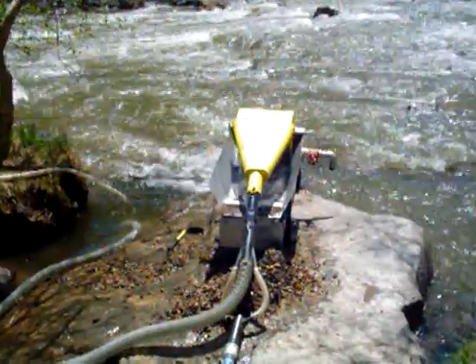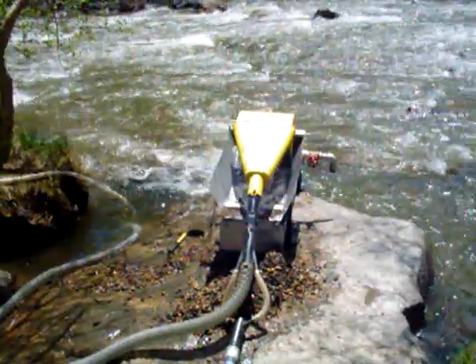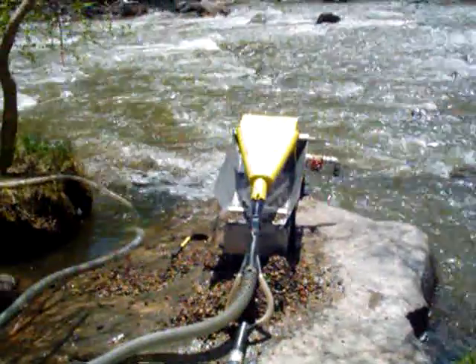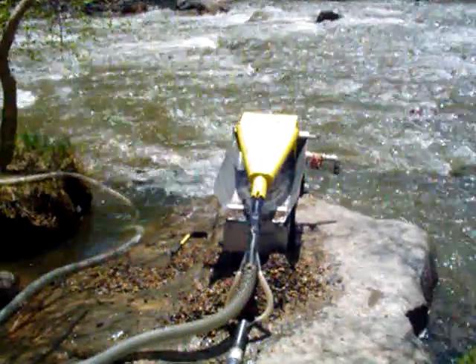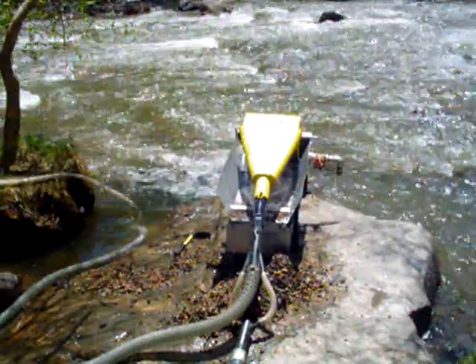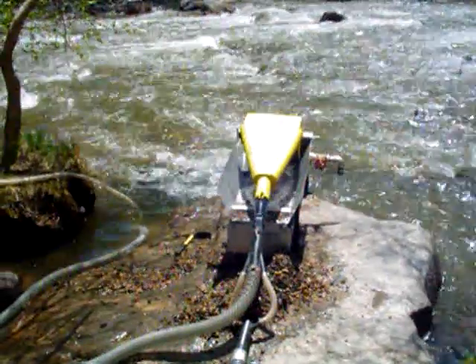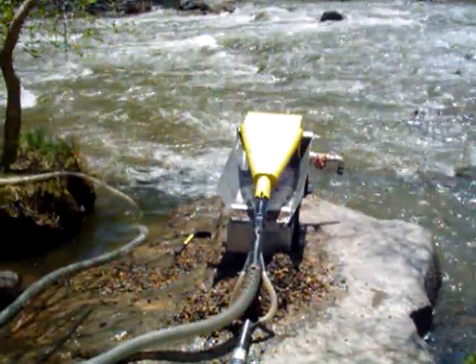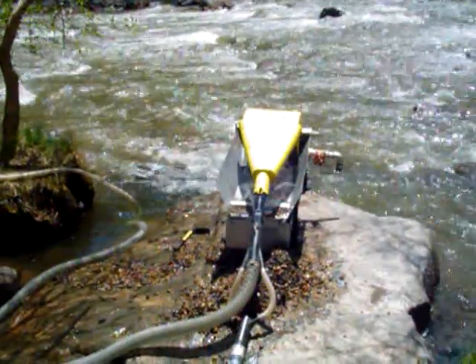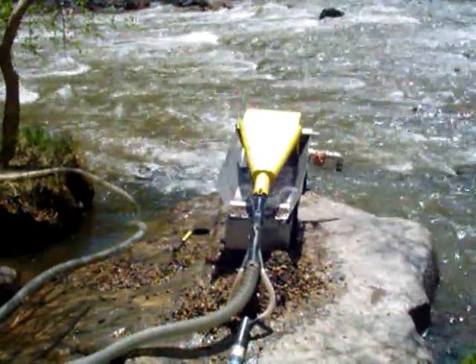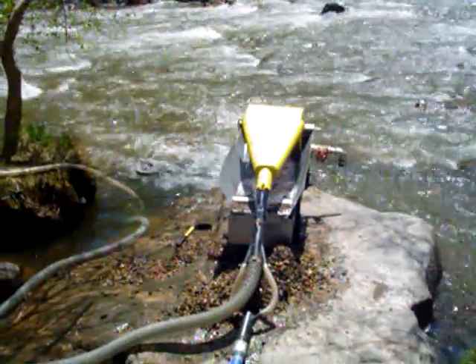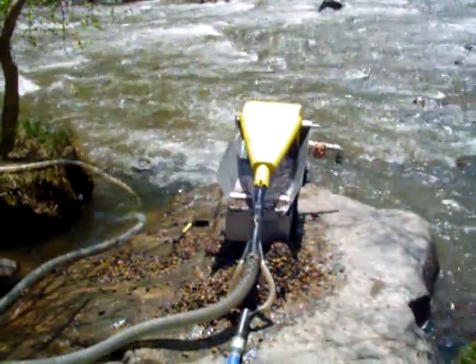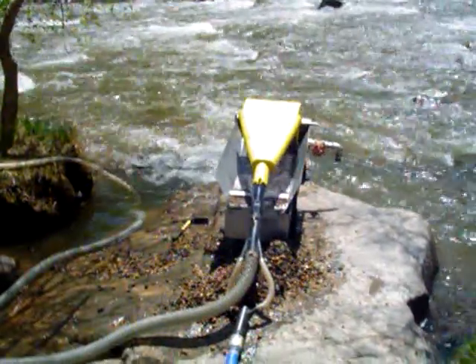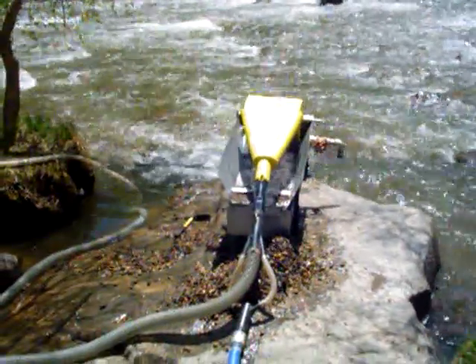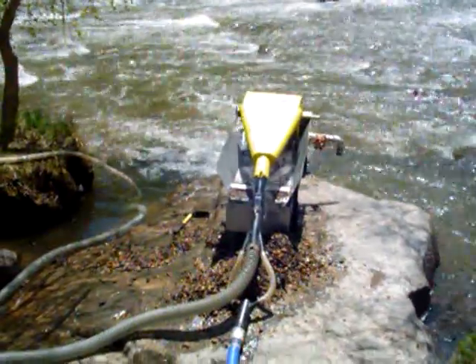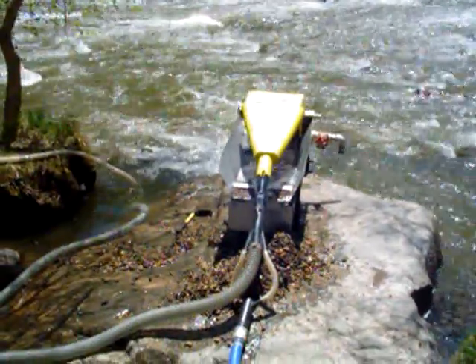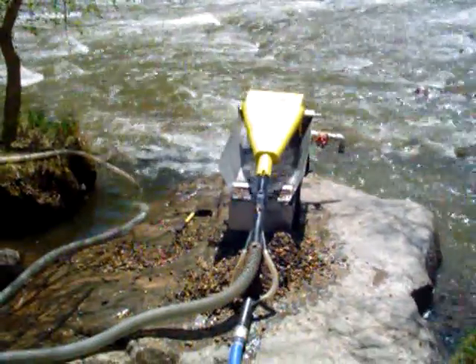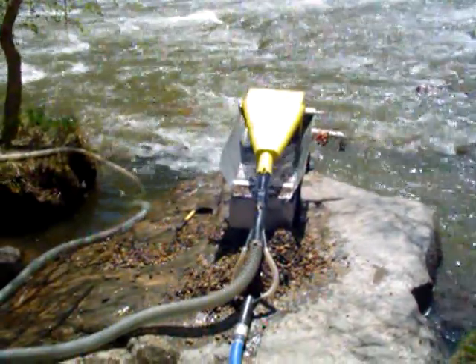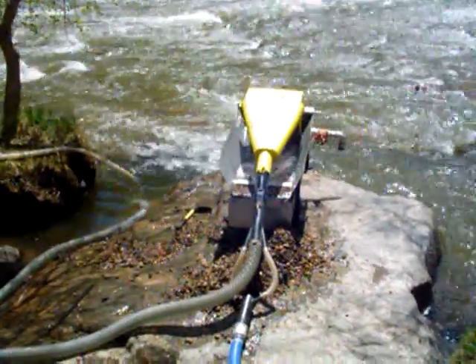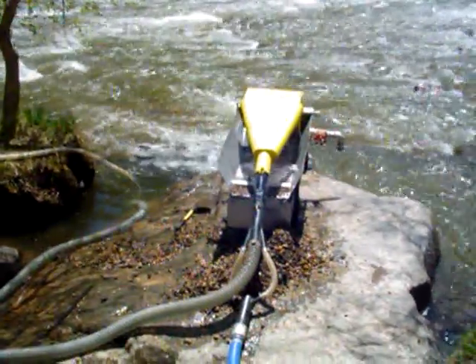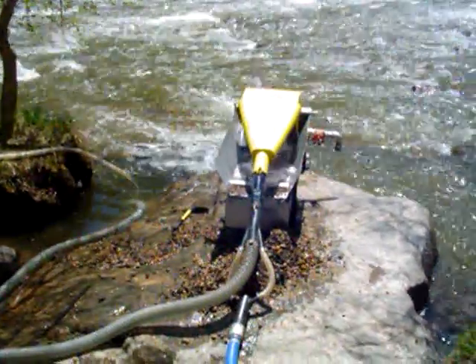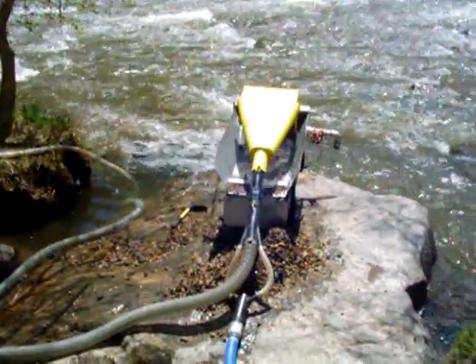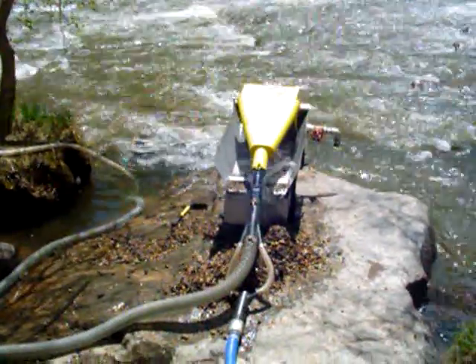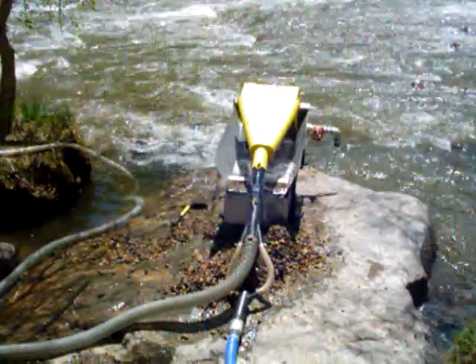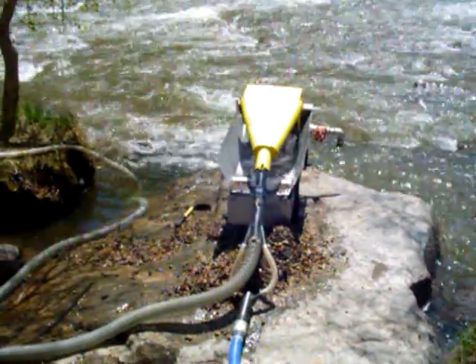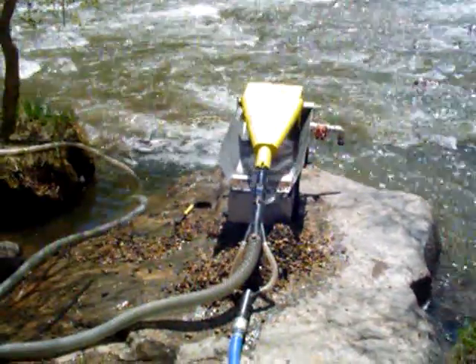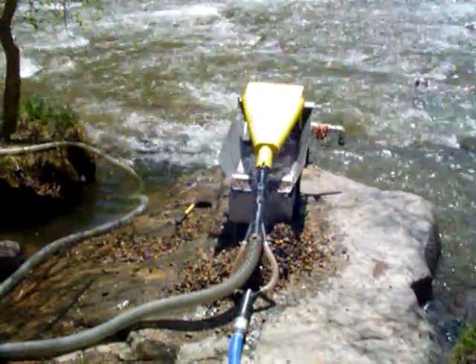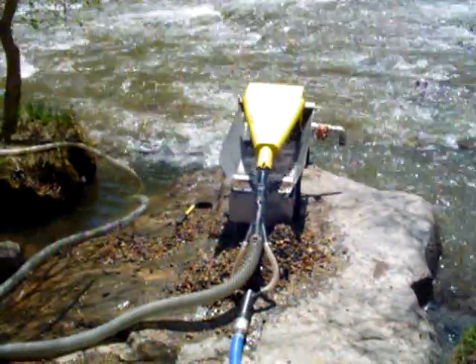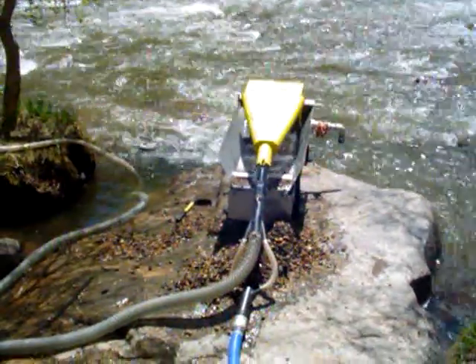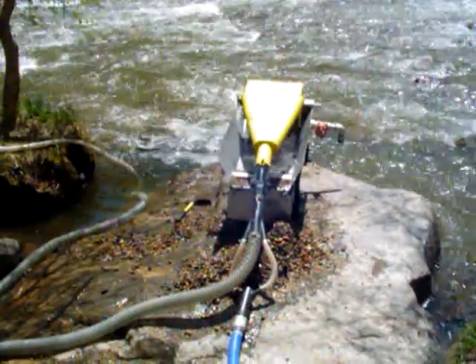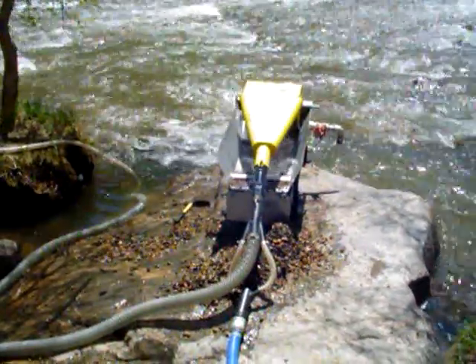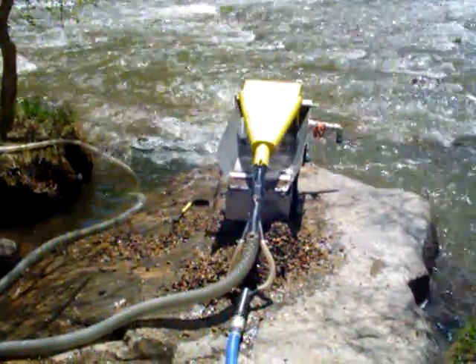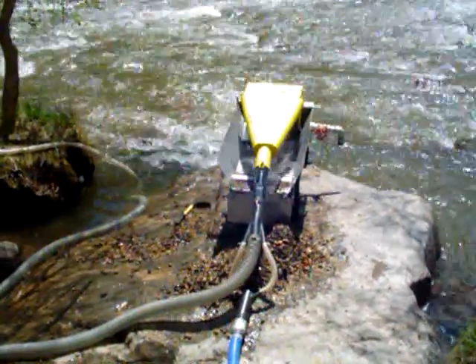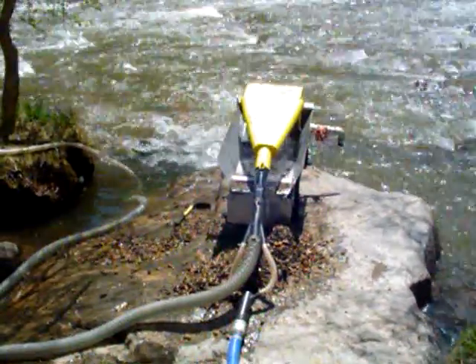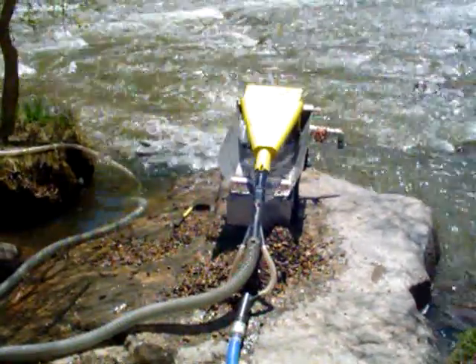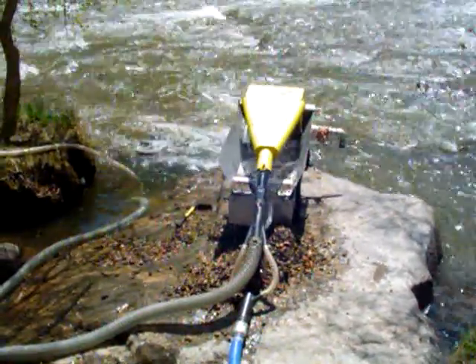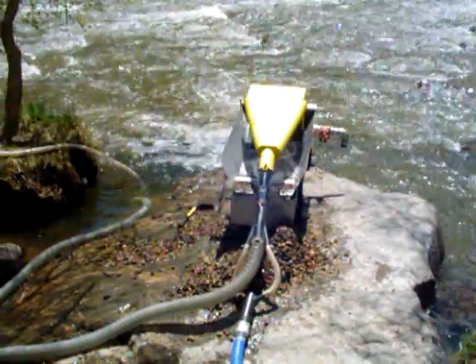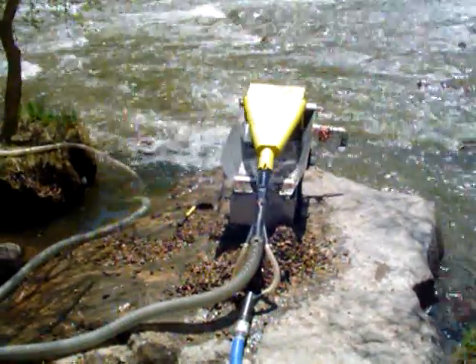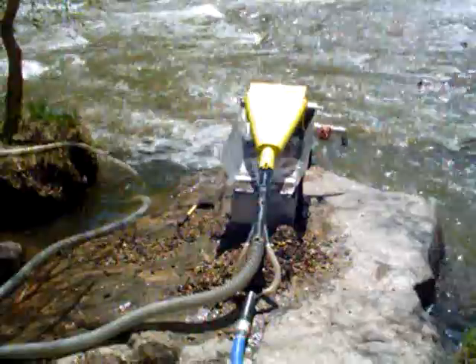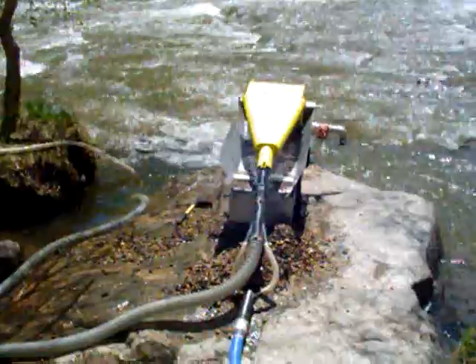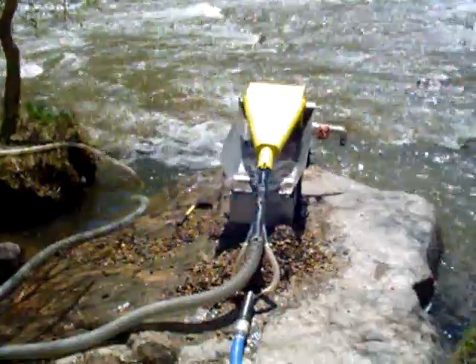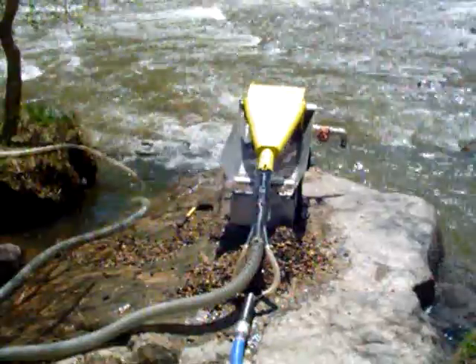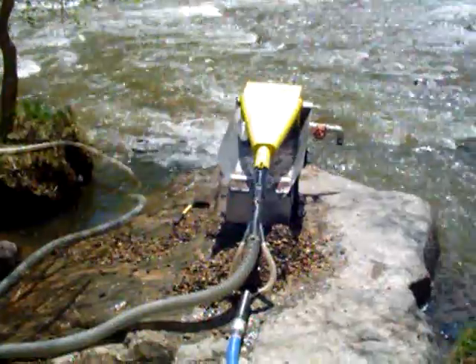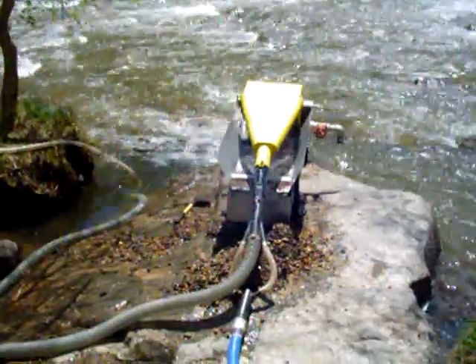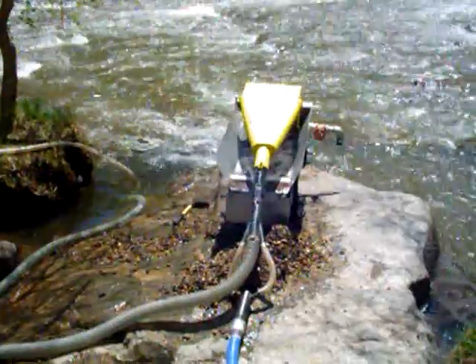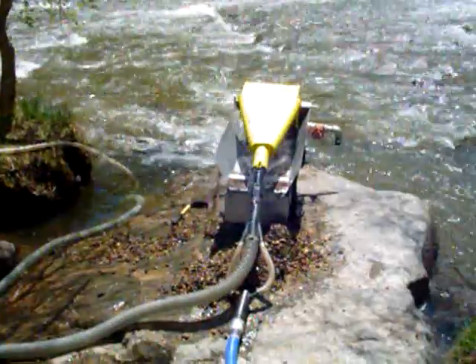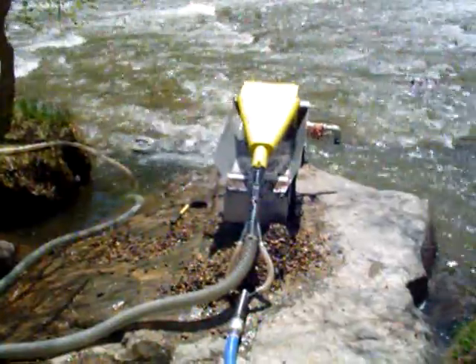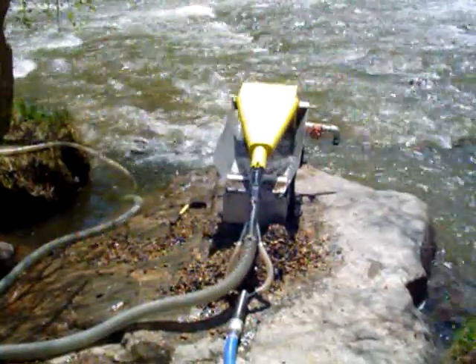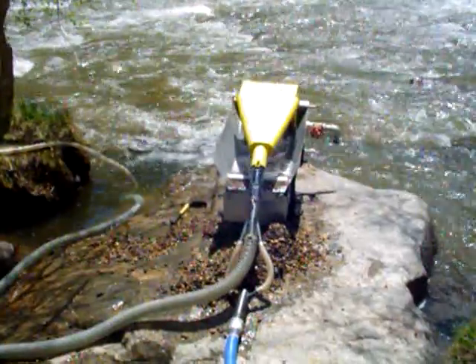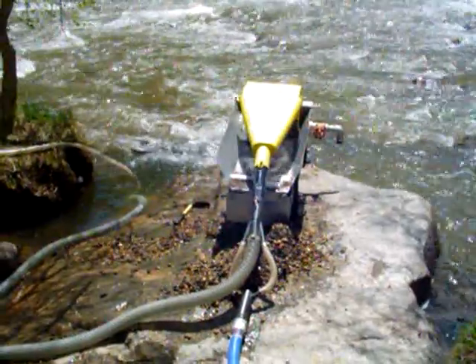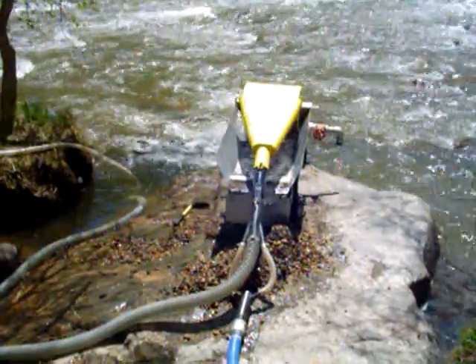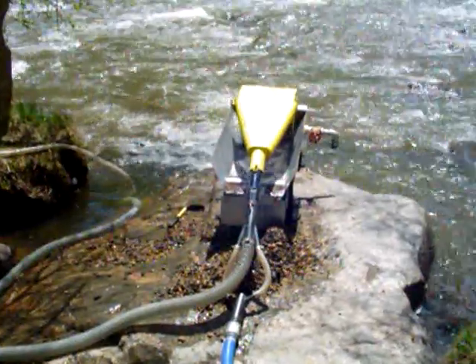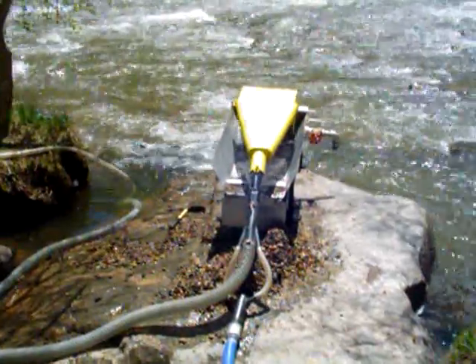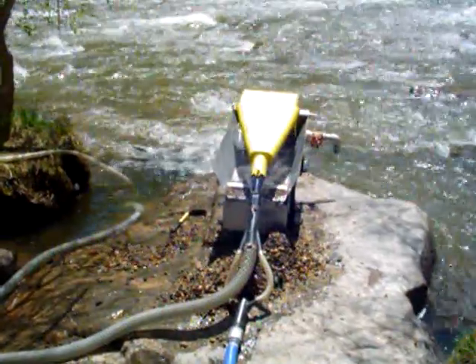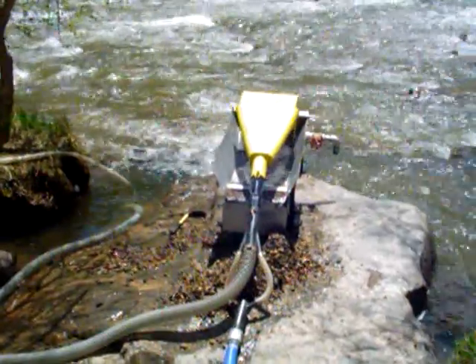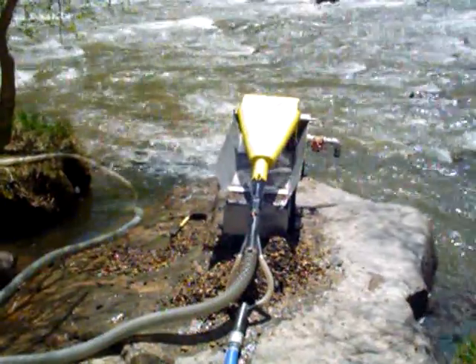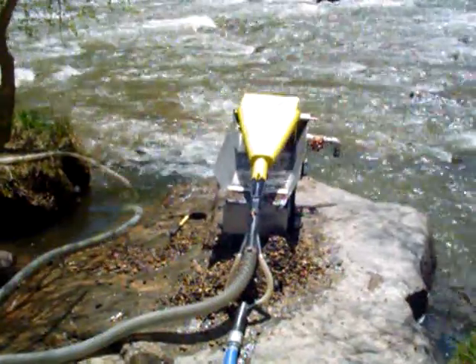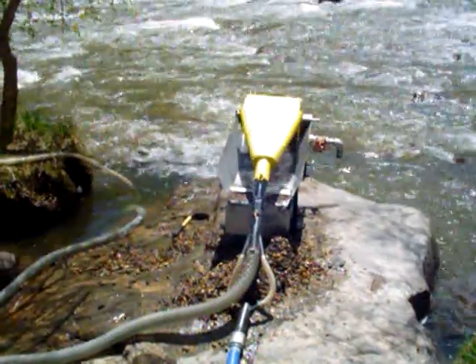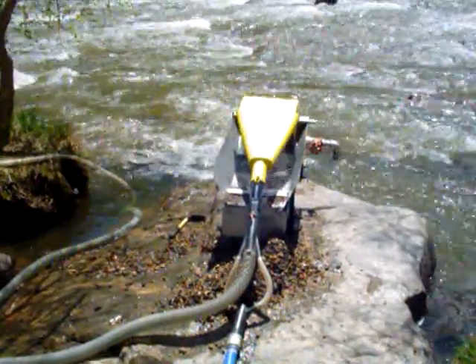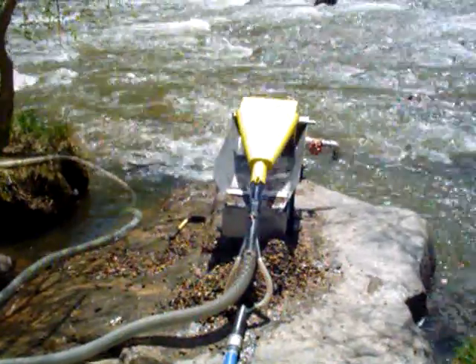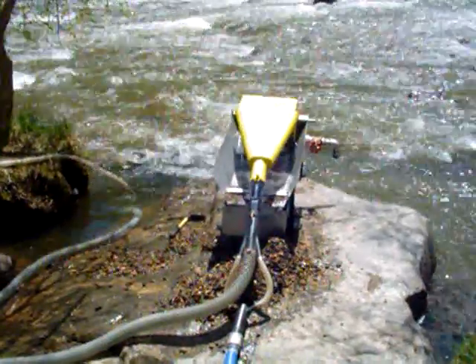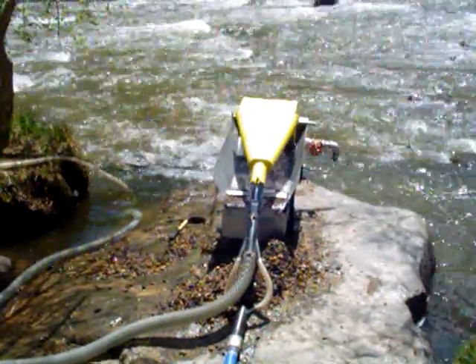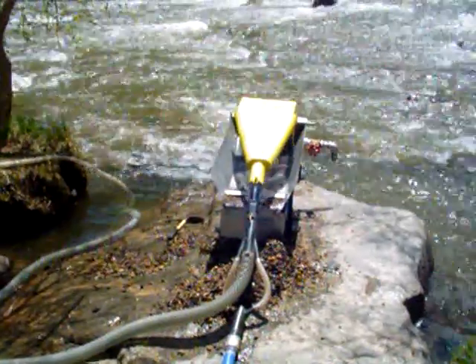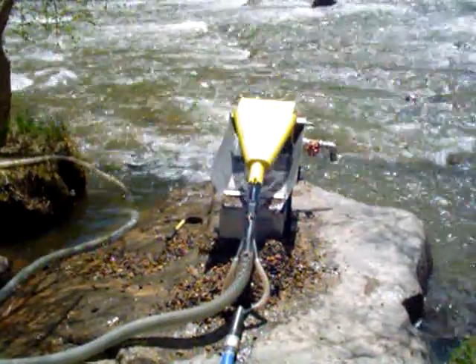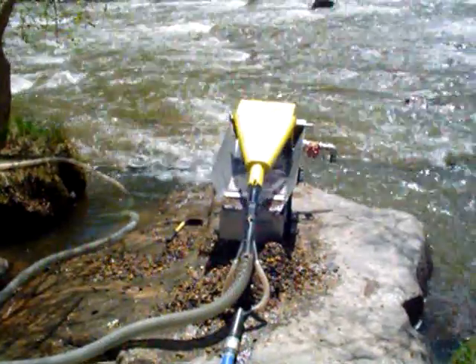Hello, people. We're back up here on Clear Creek in this really nice little hole that we found last week.